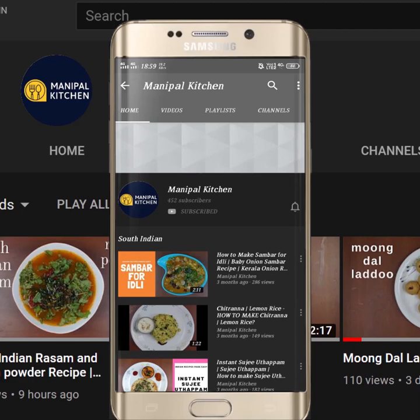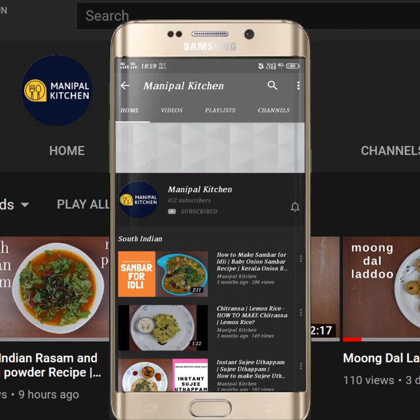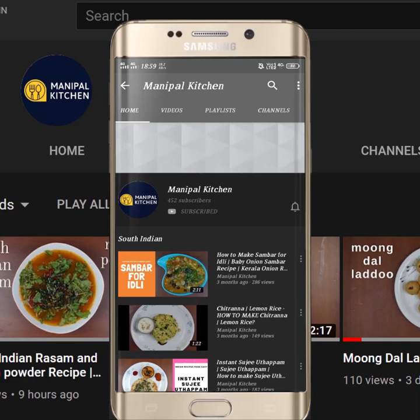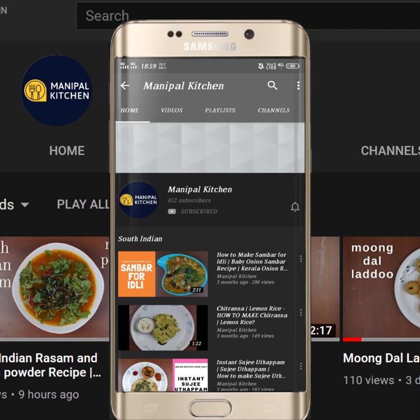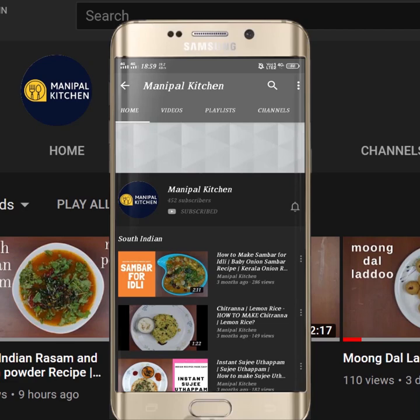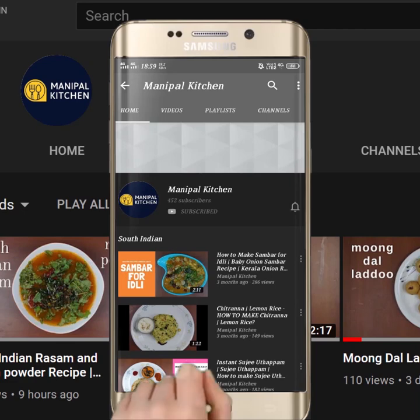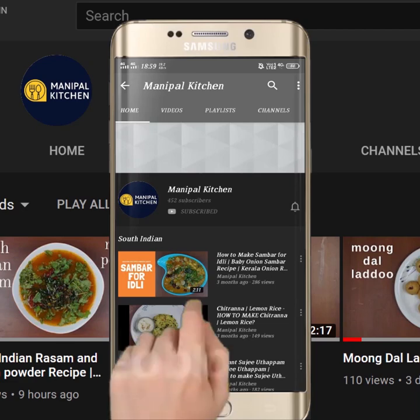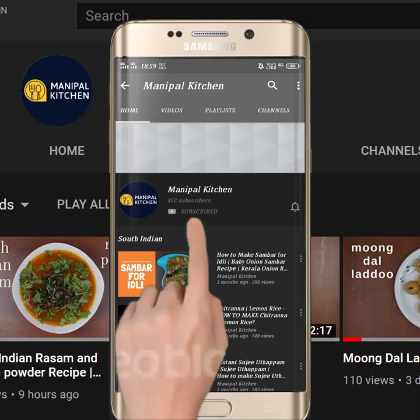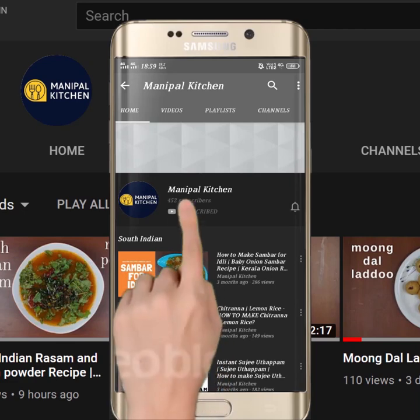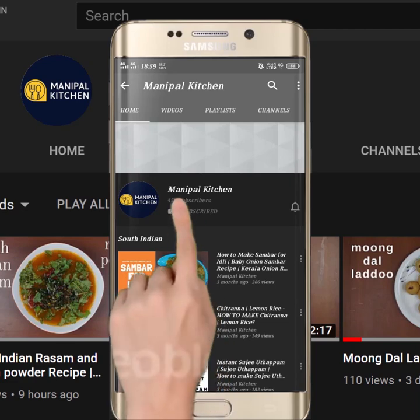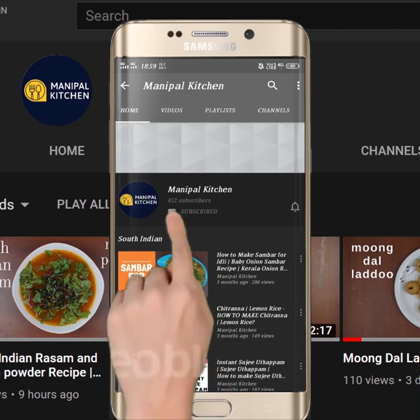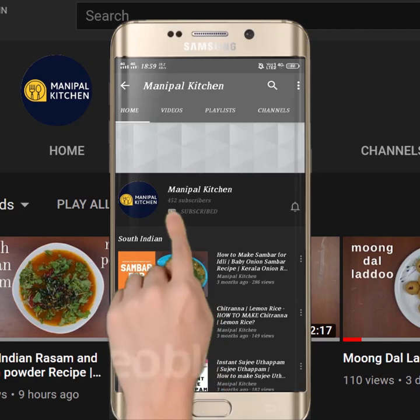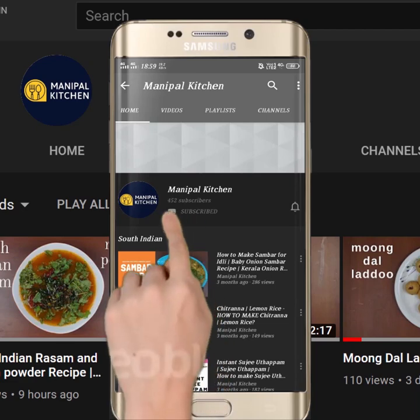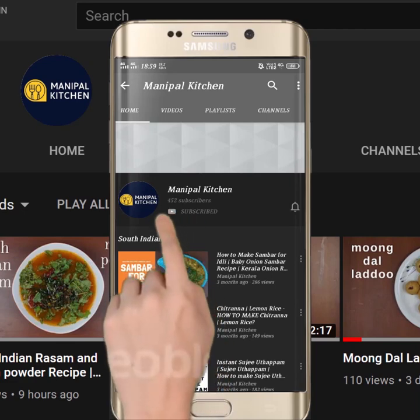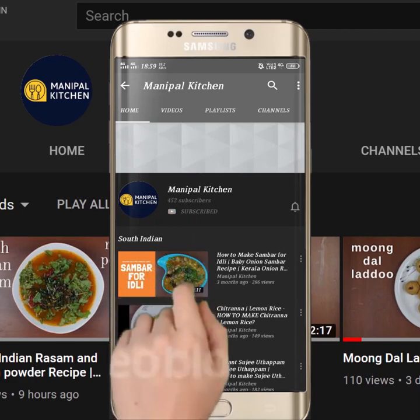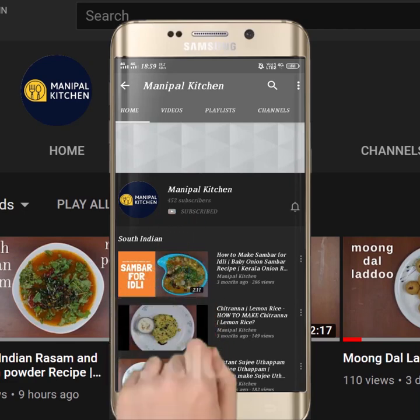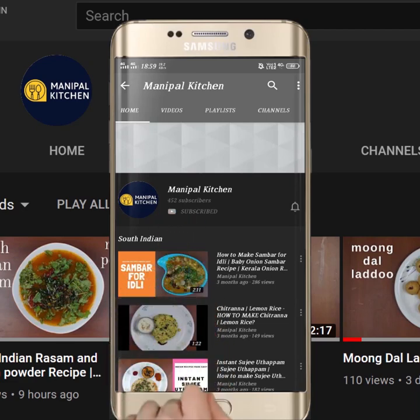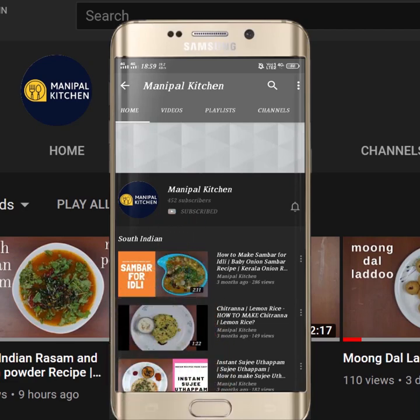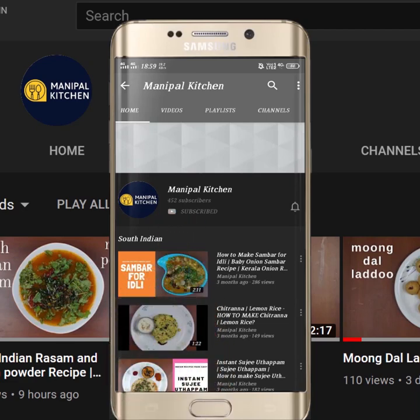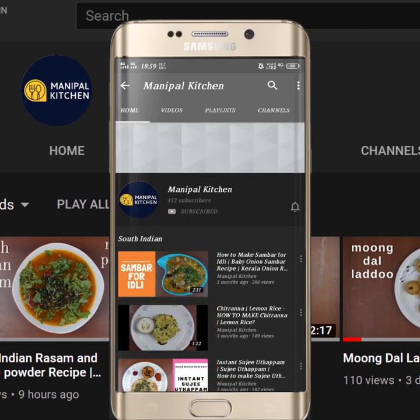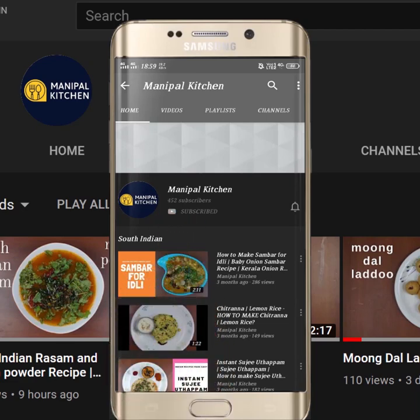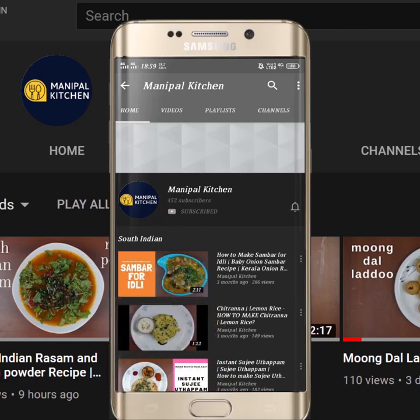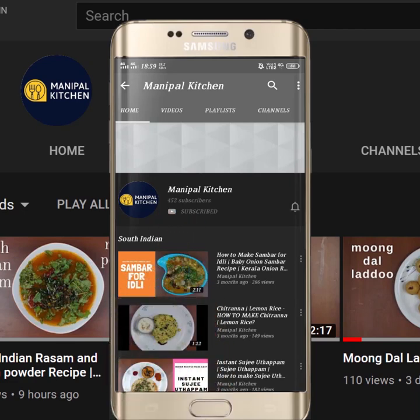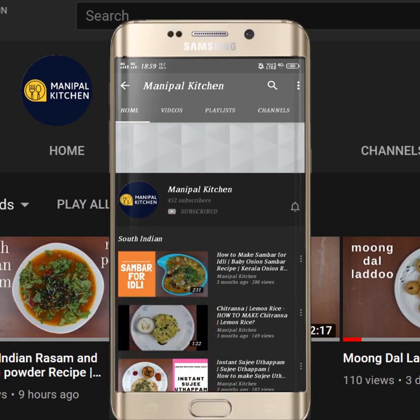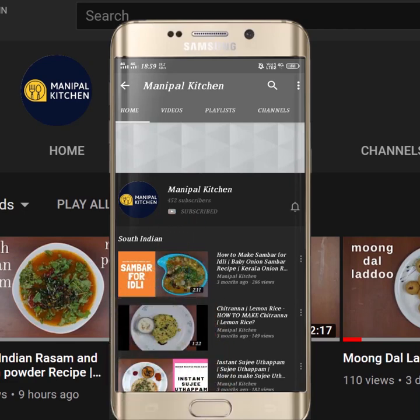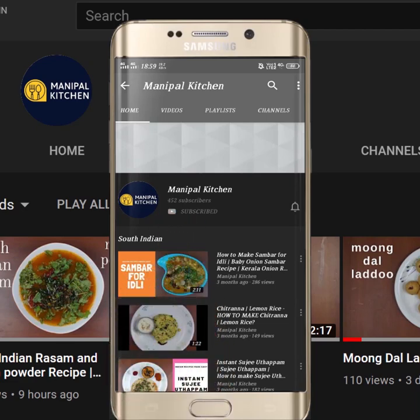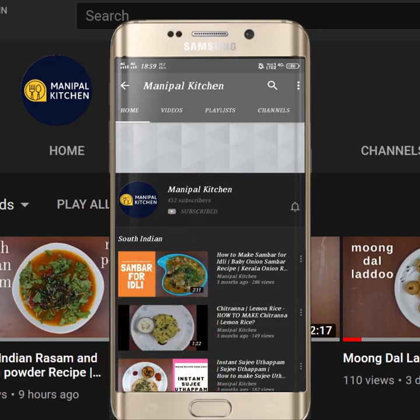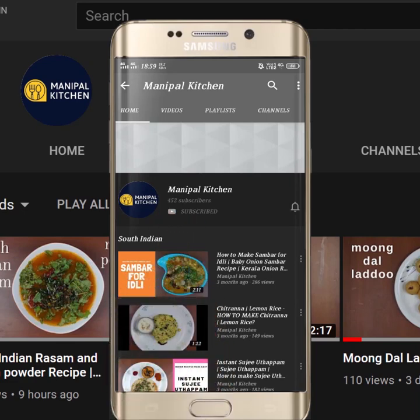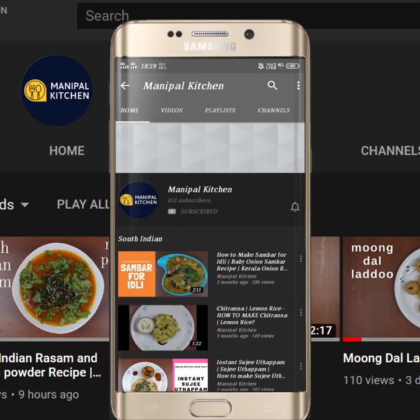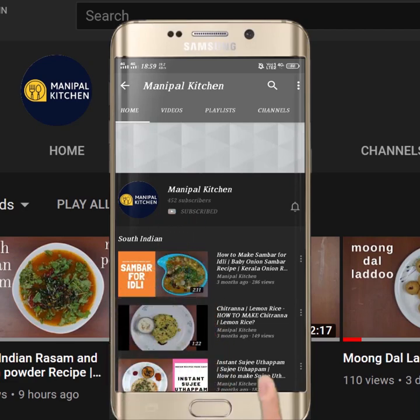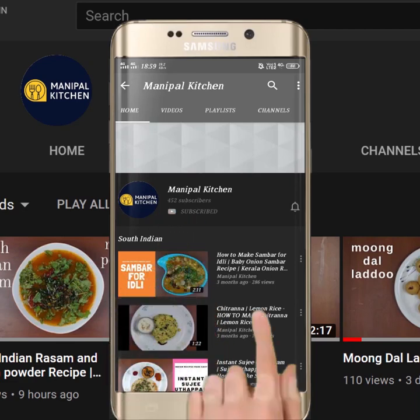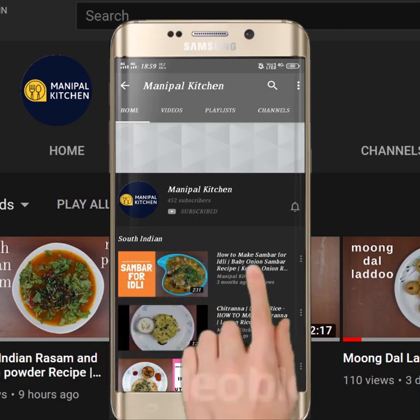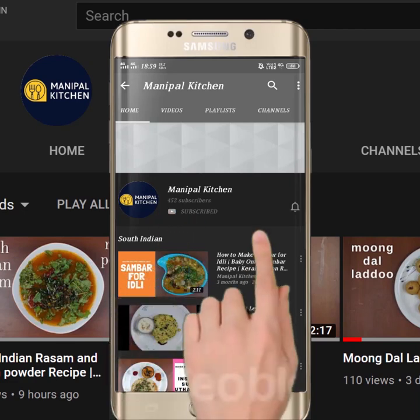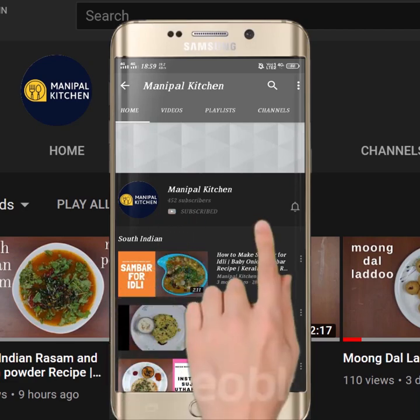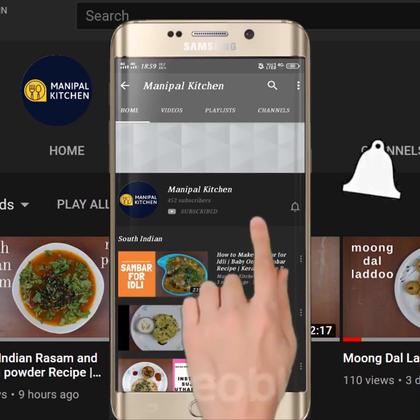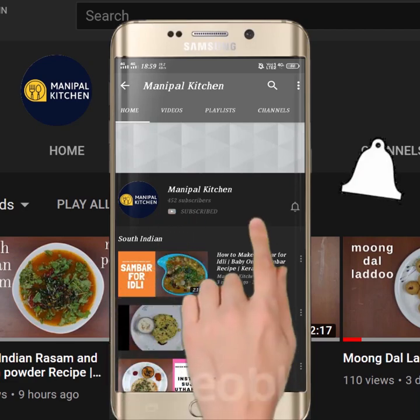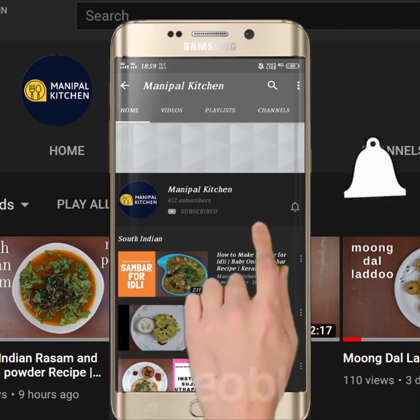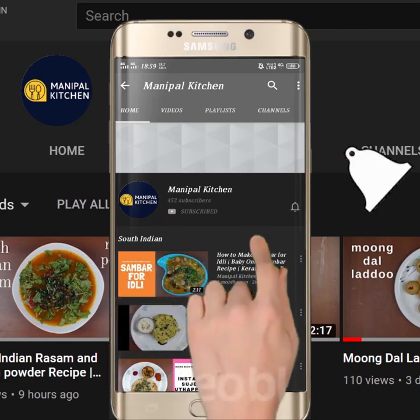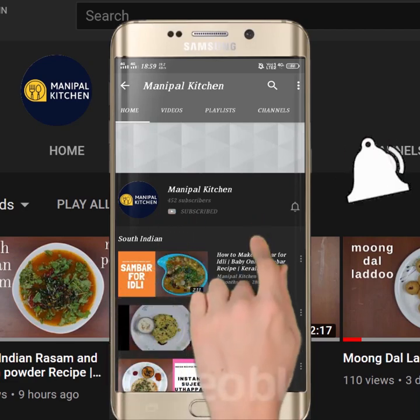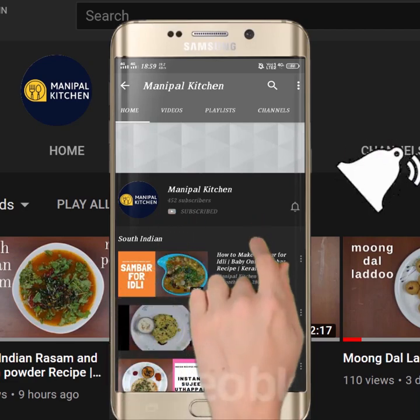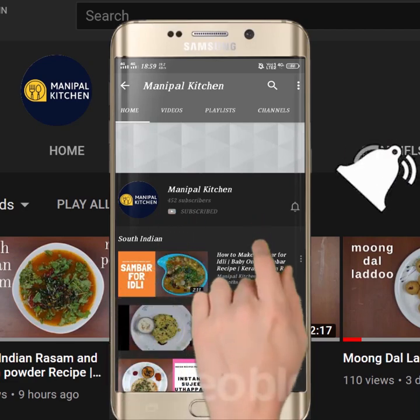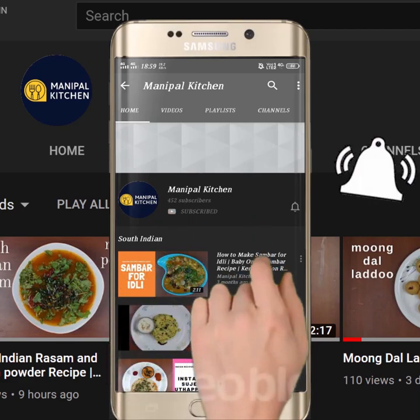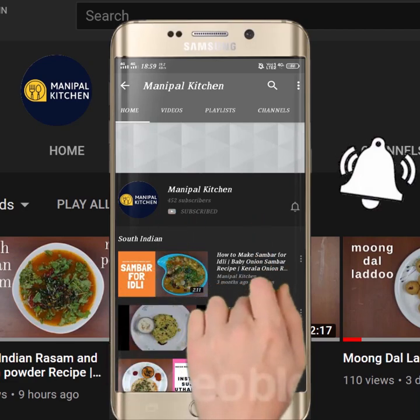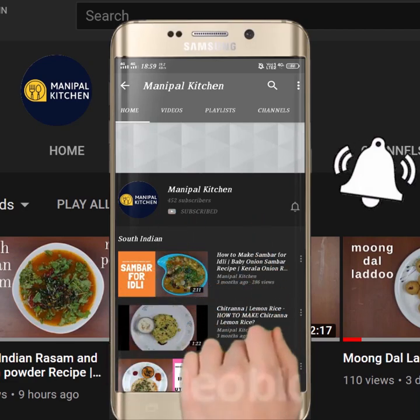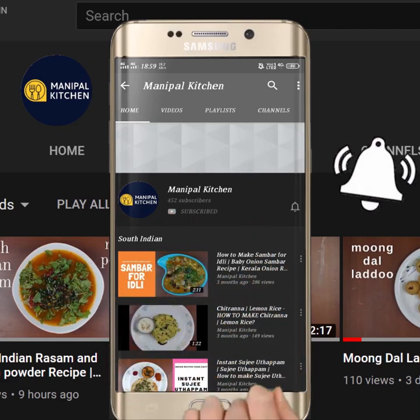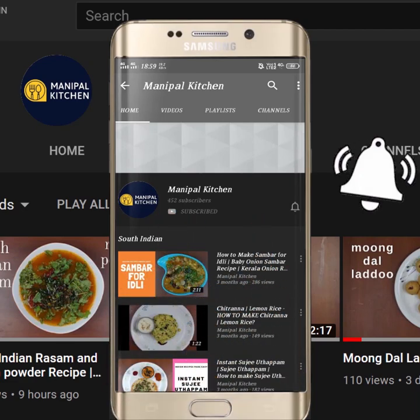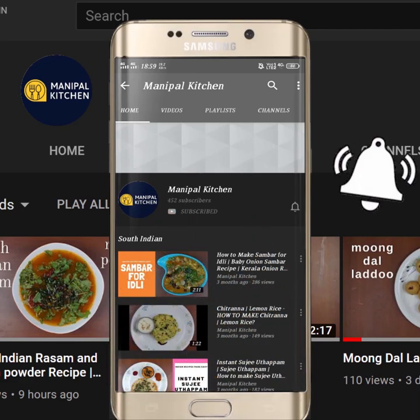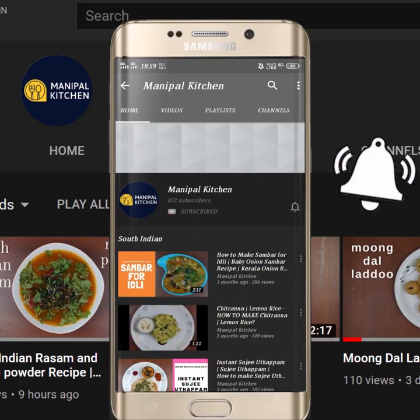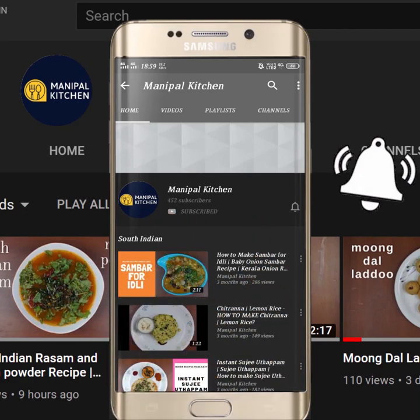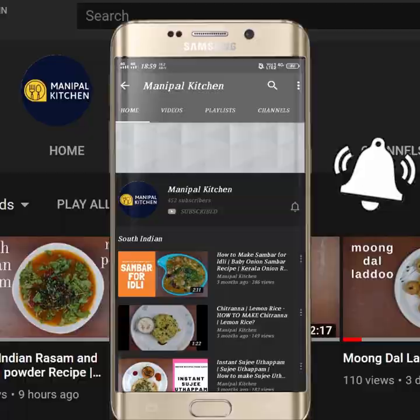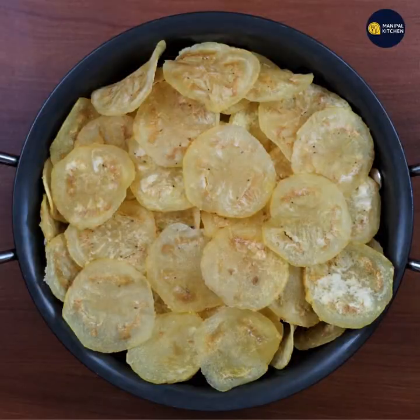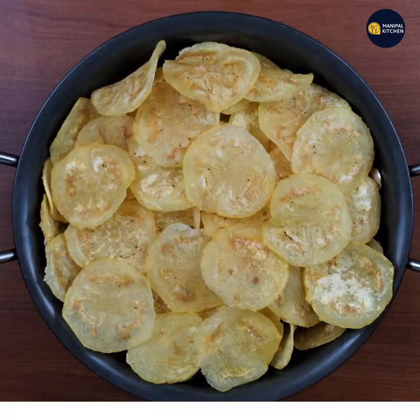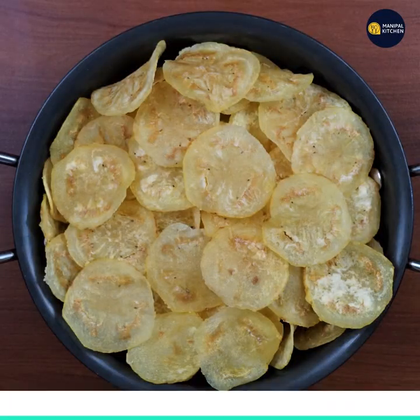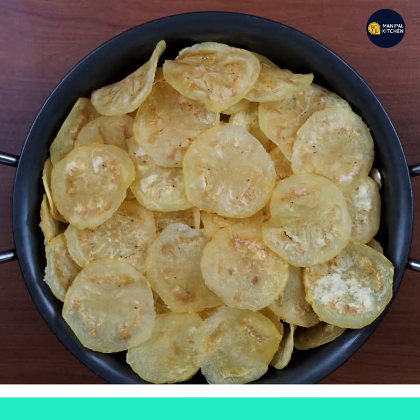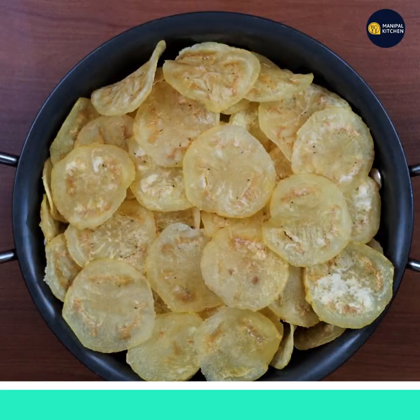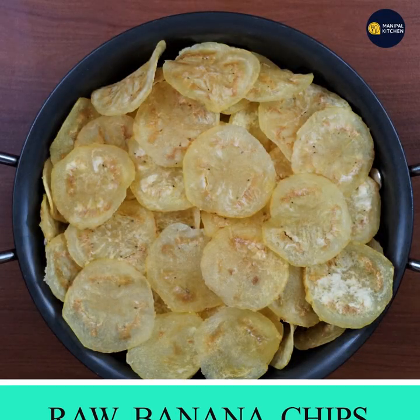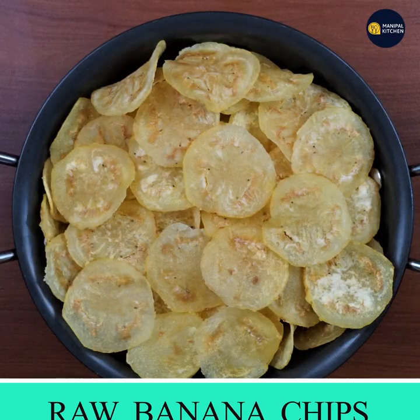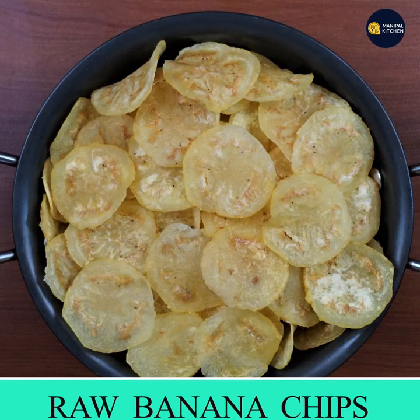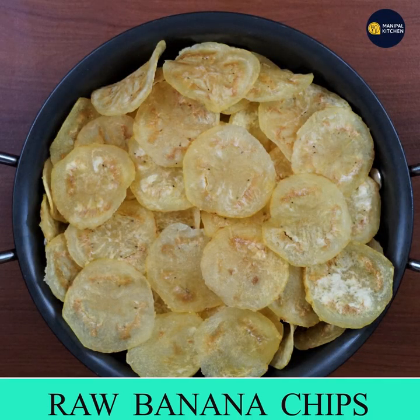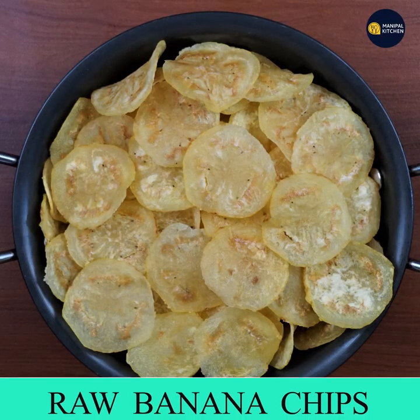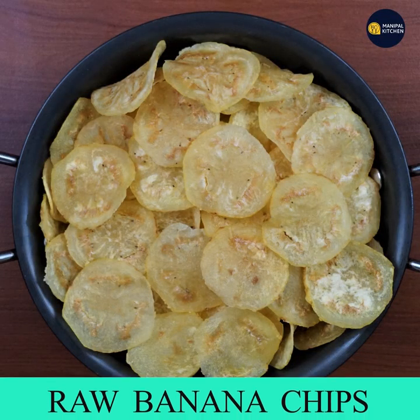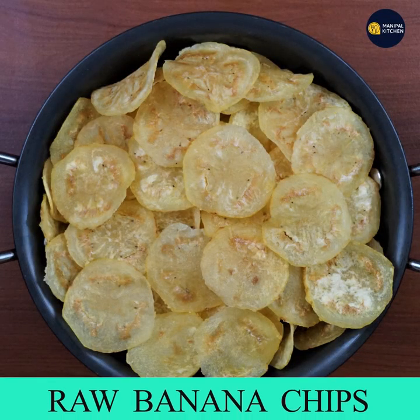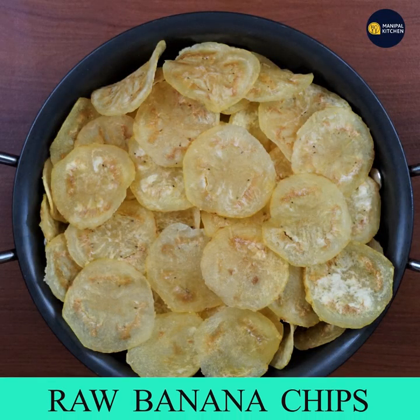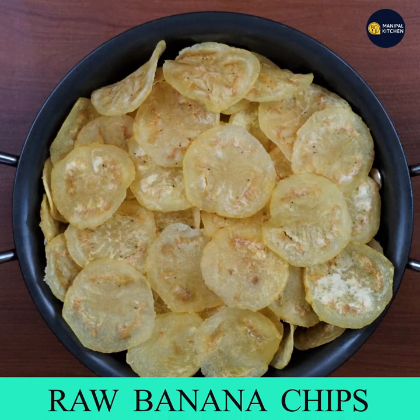Subscribe now and press the bell icon — never miss an update. Welcome to Nepal Kitchen Raha Kari.